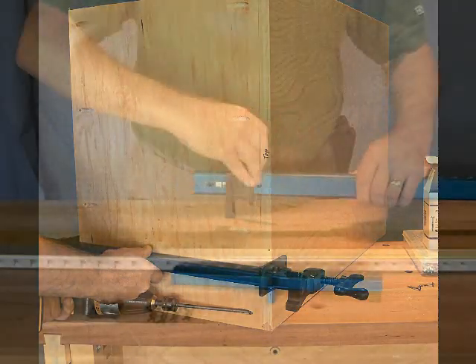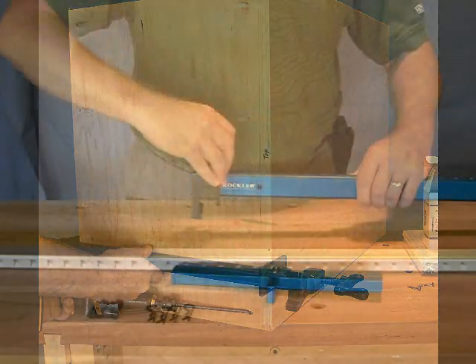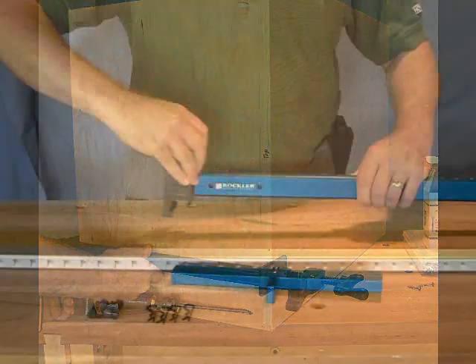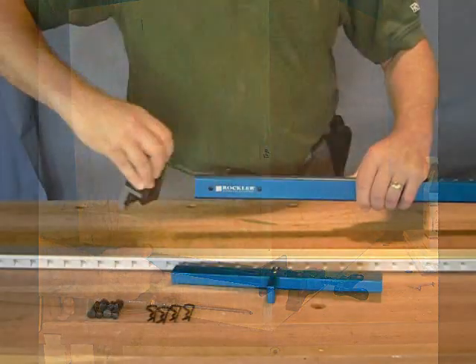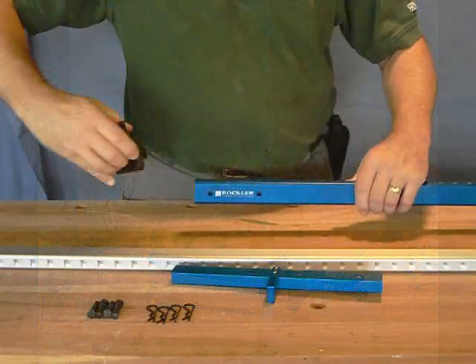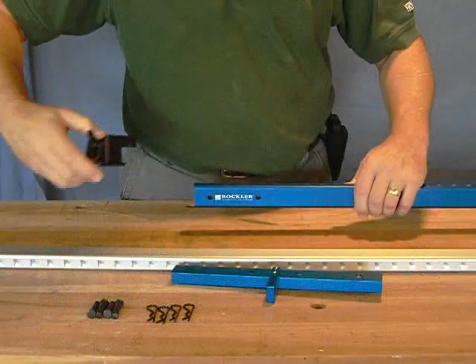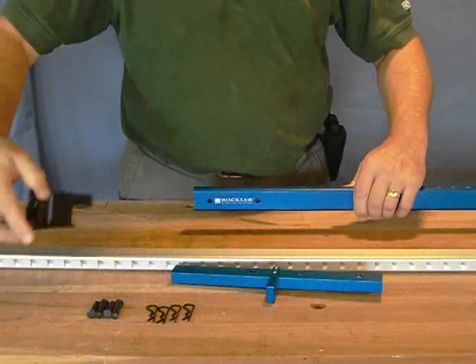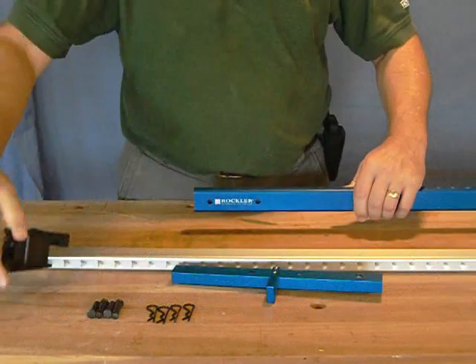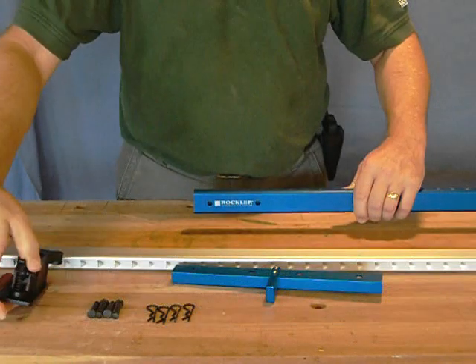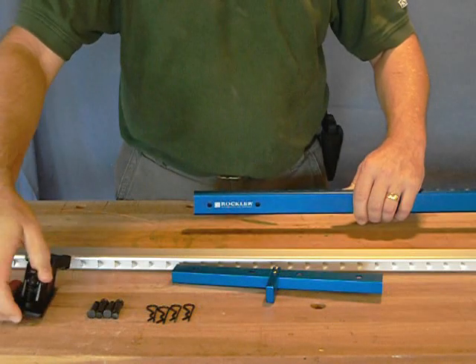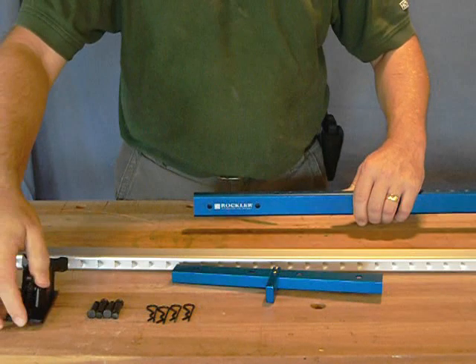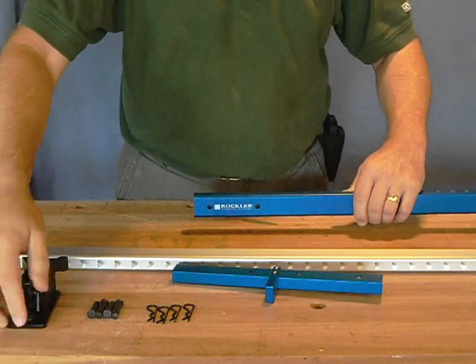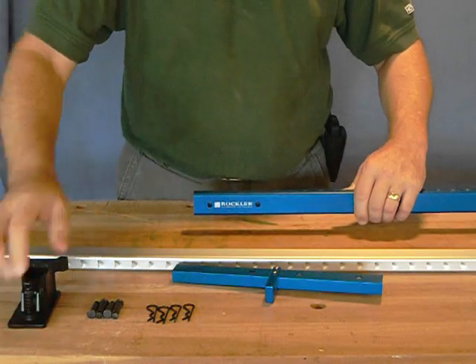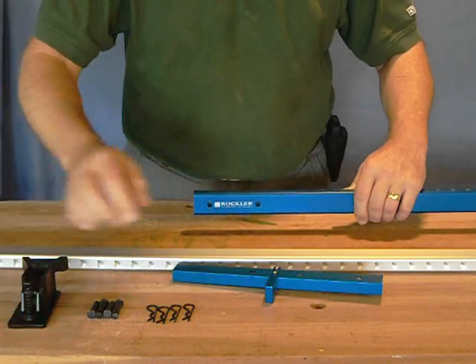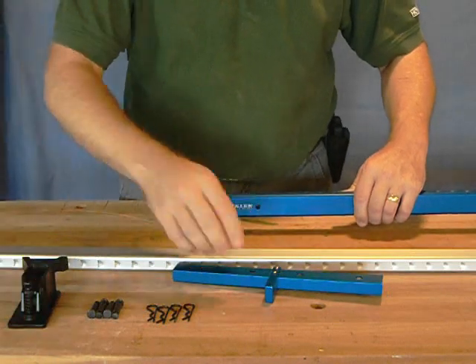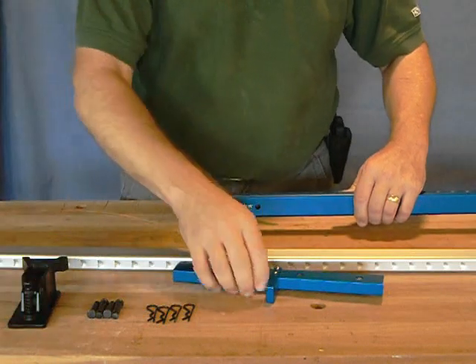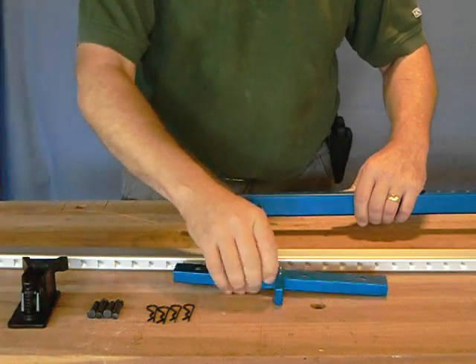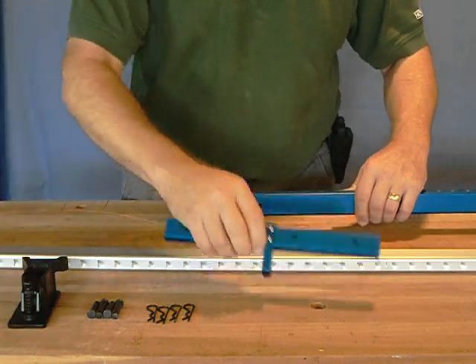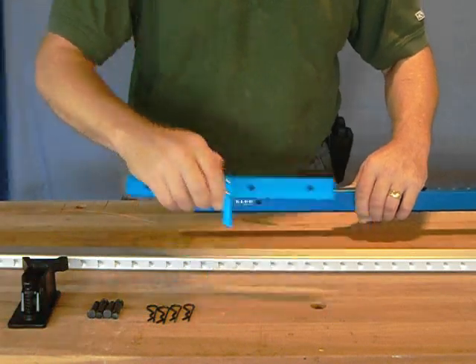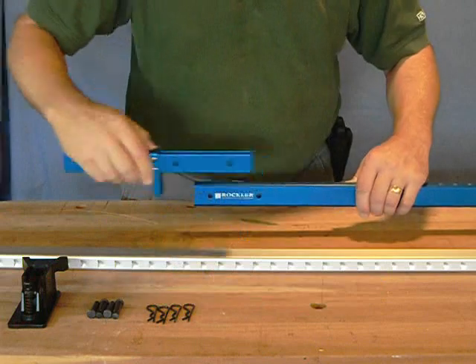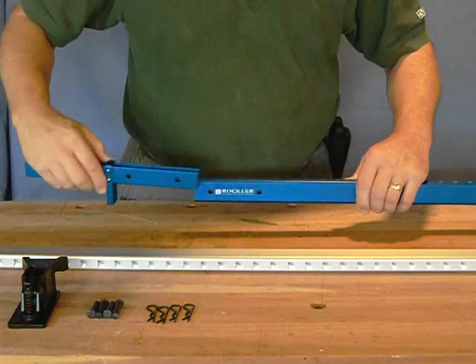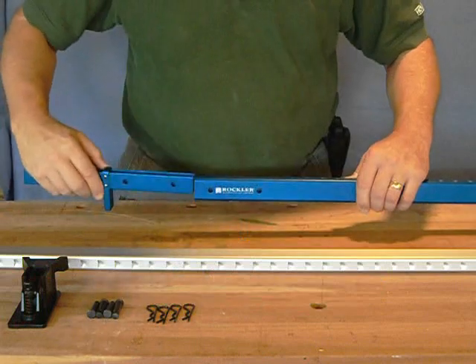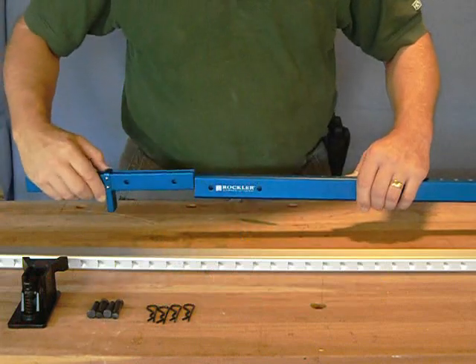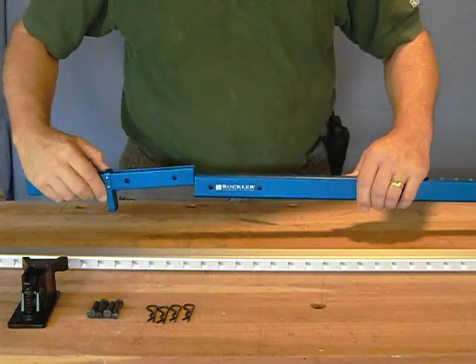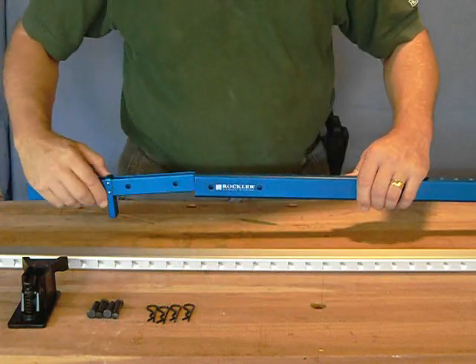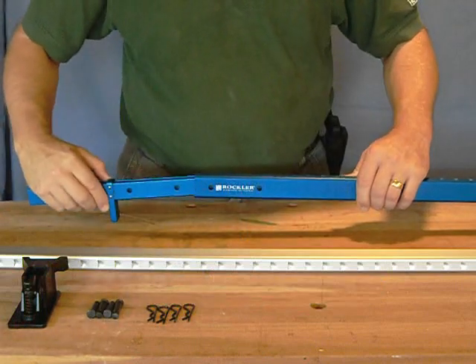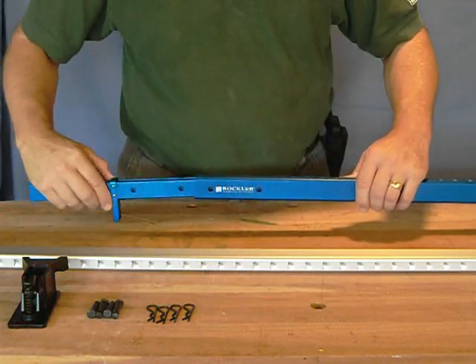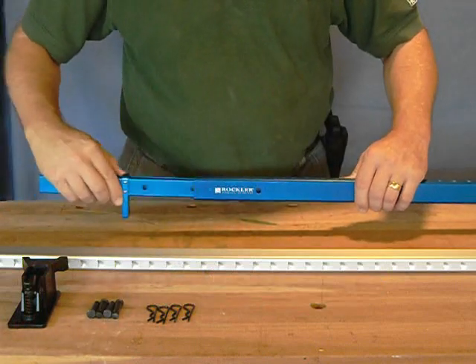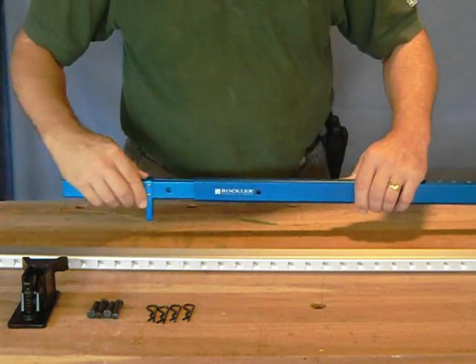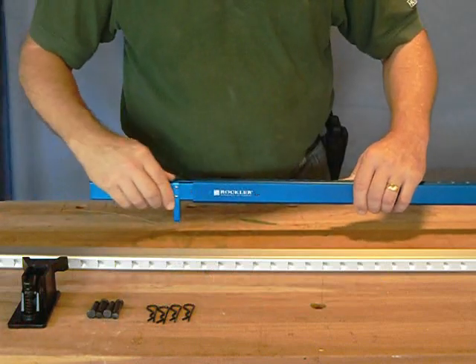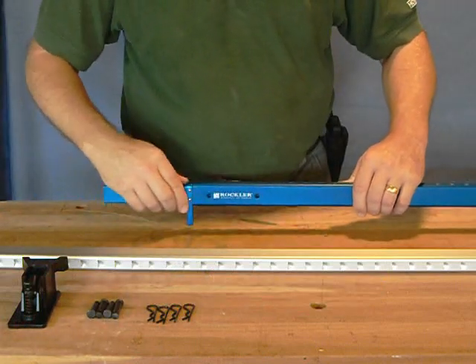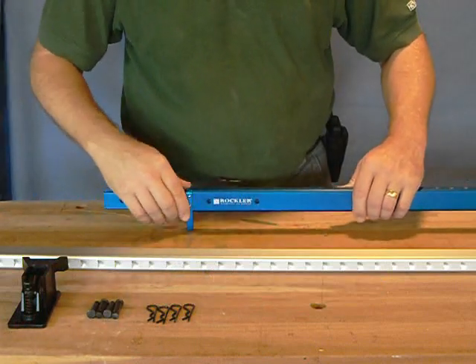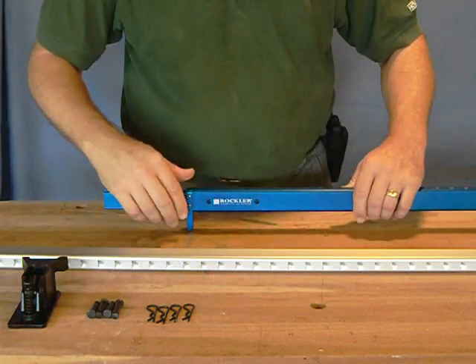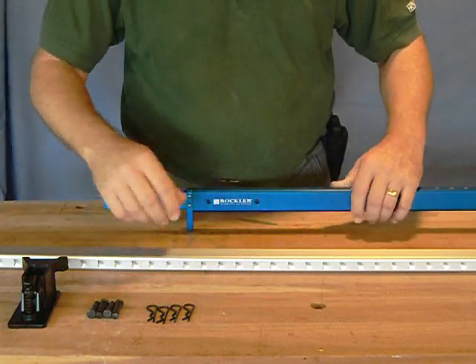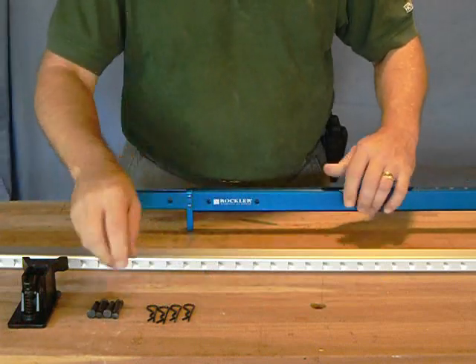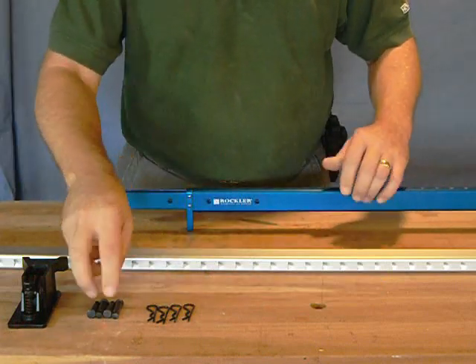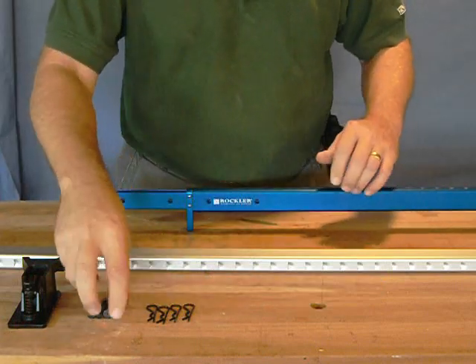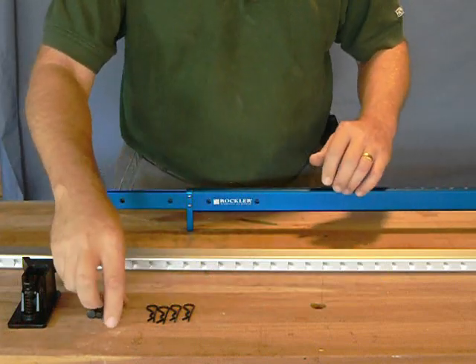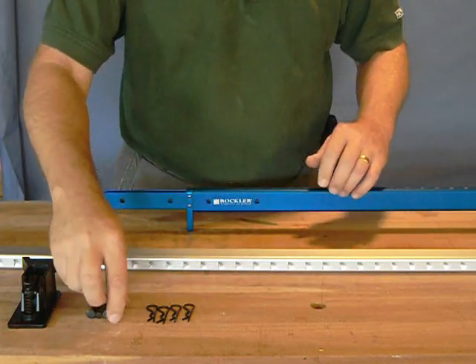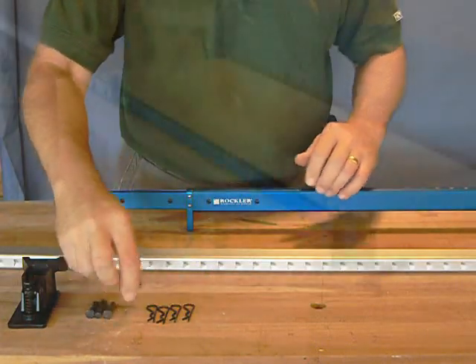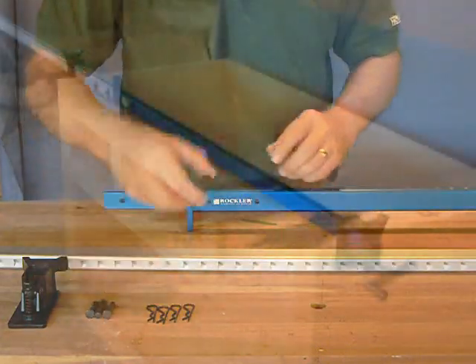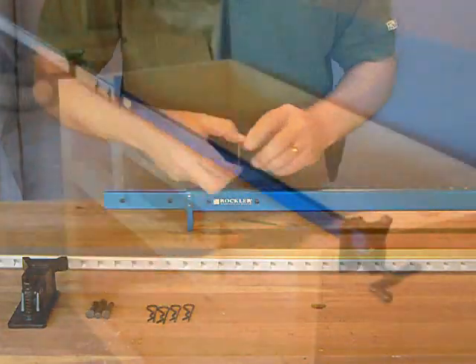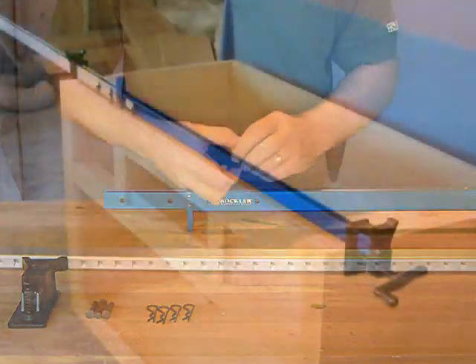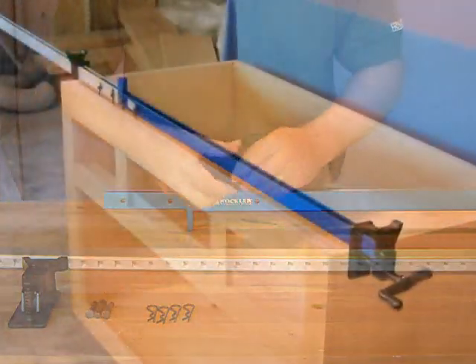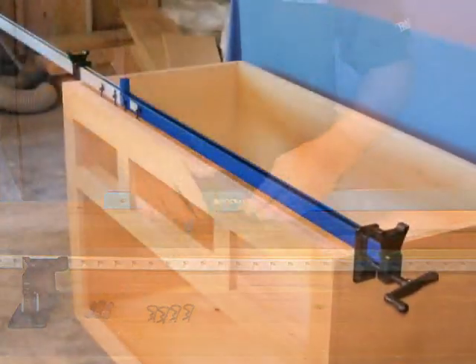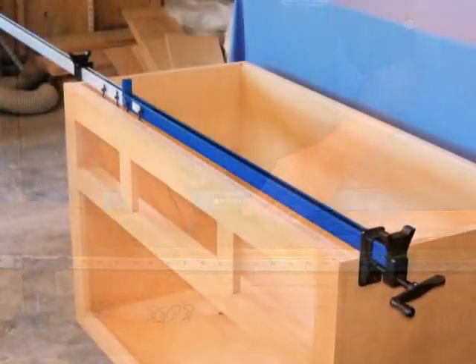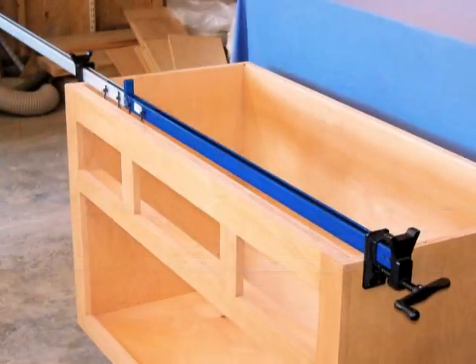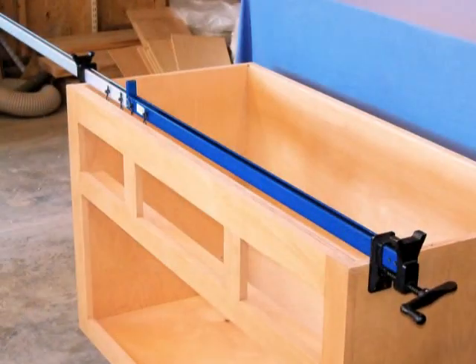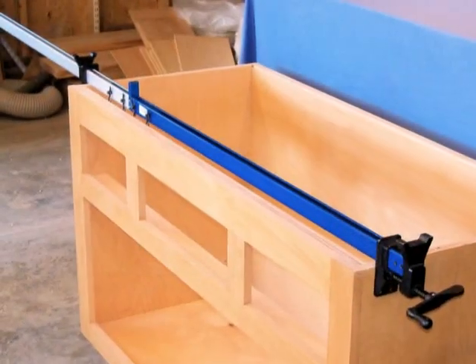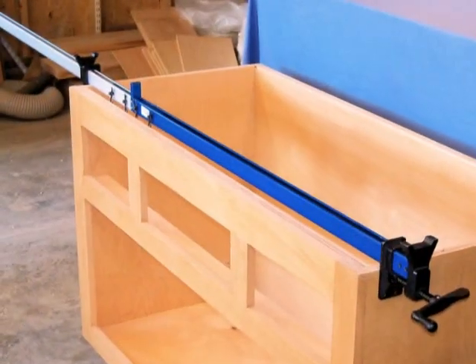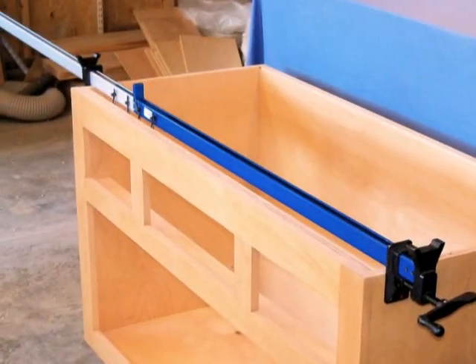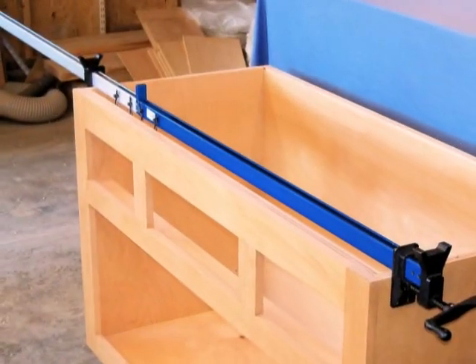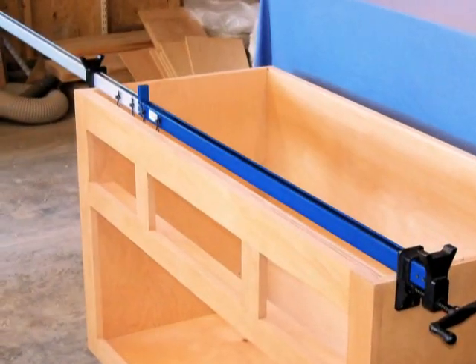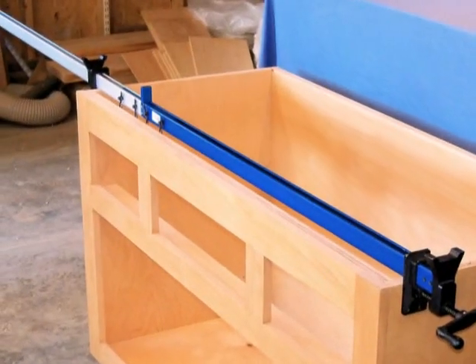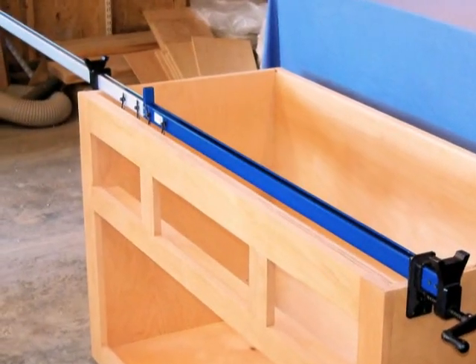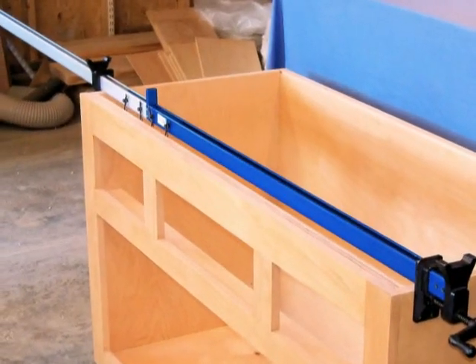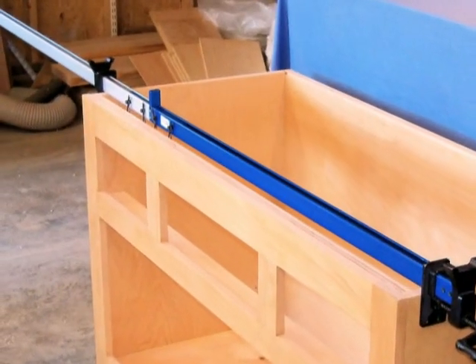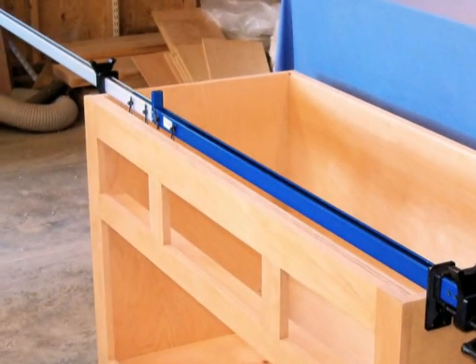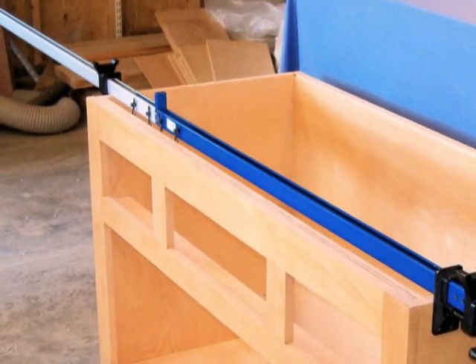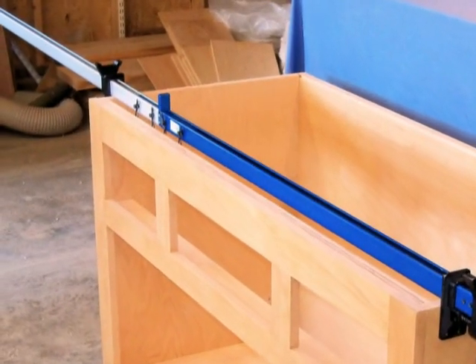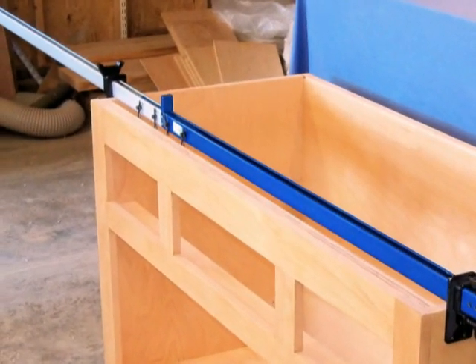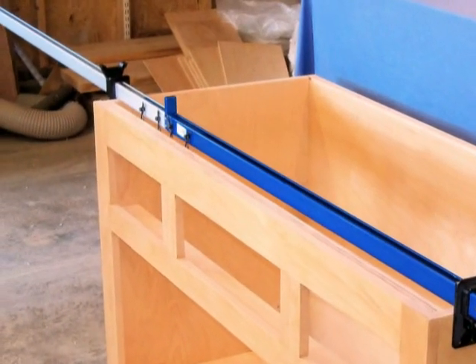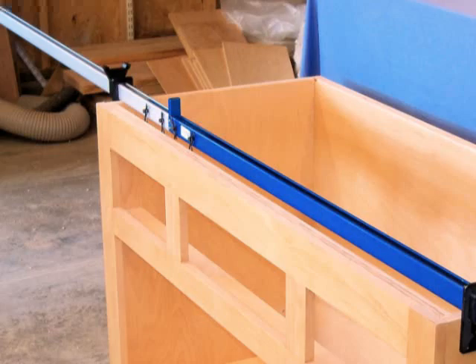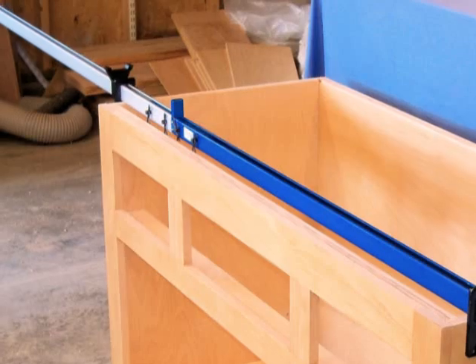For bigger jobs, there is an optional 48-inch extension bar and connector set that can be quickly assembled for added capacity.